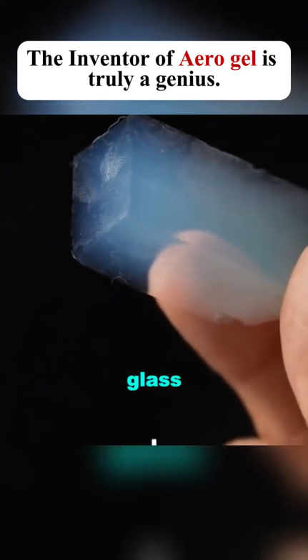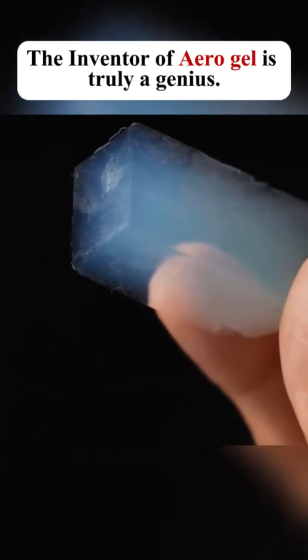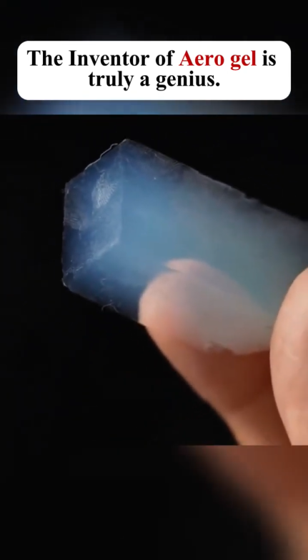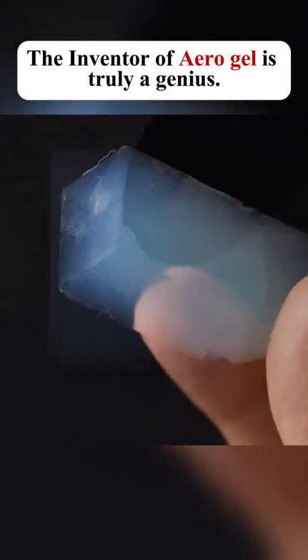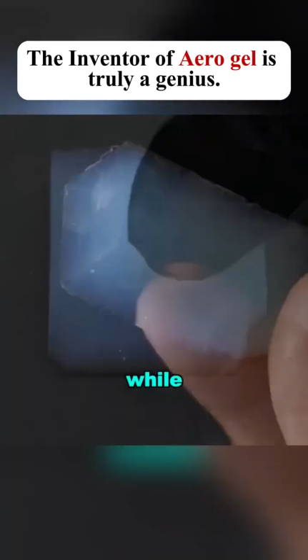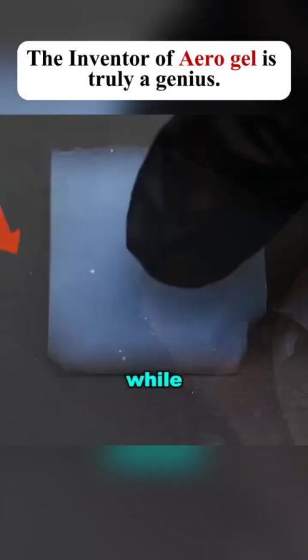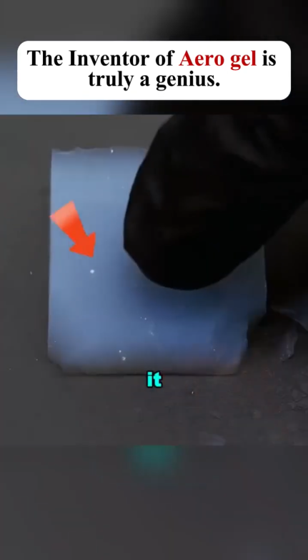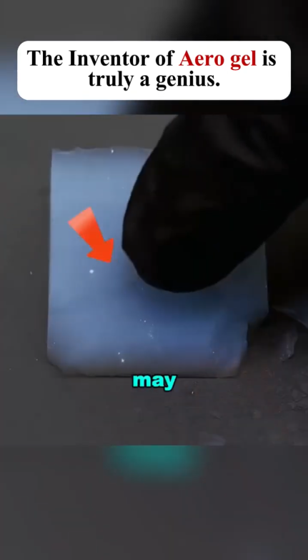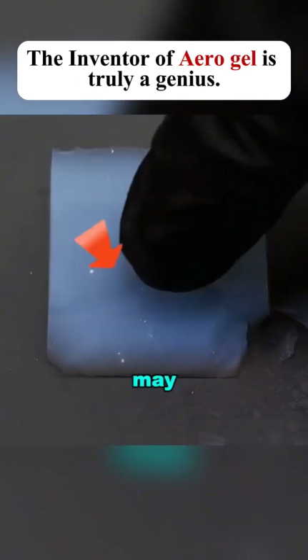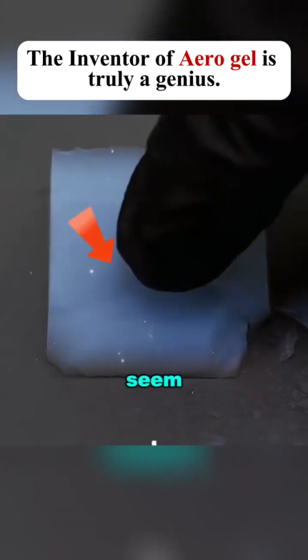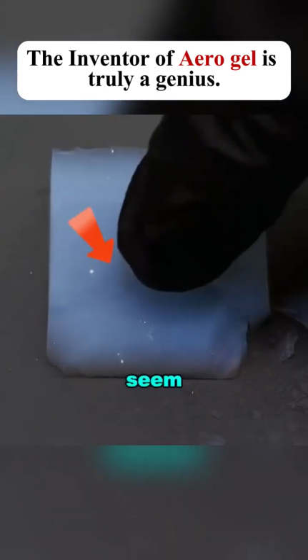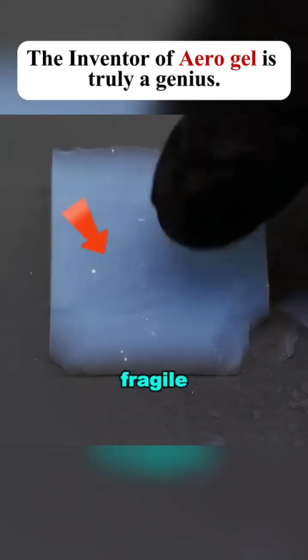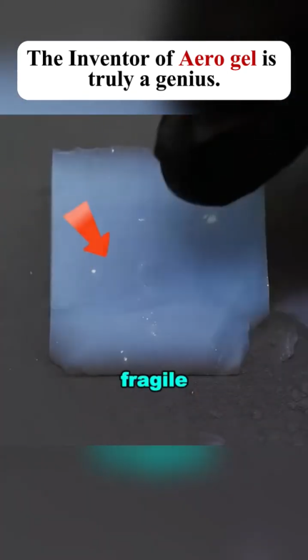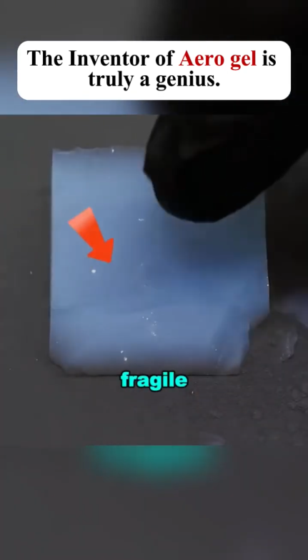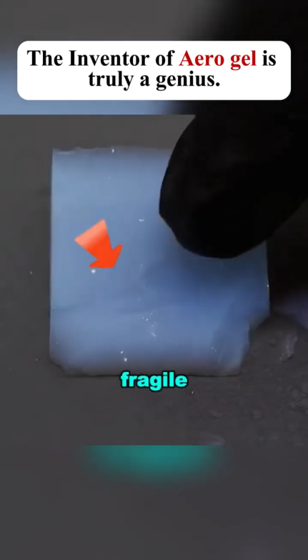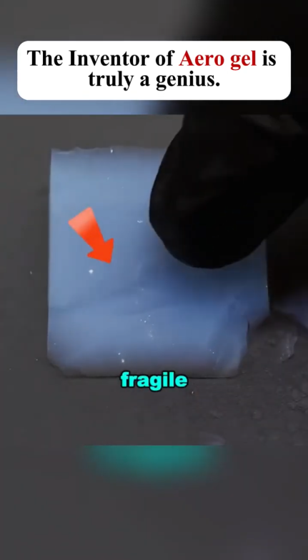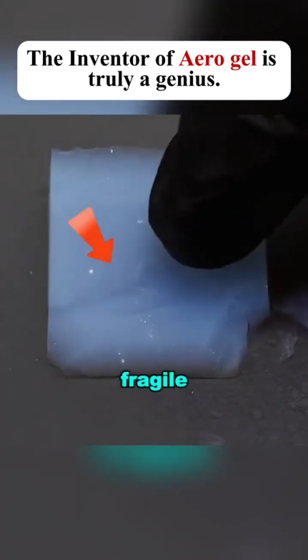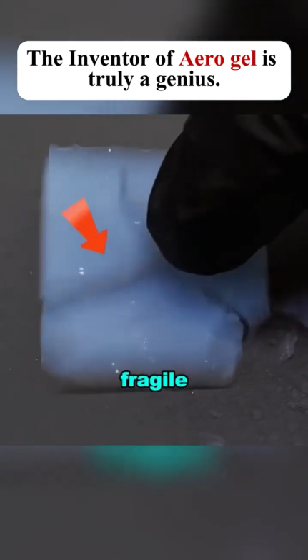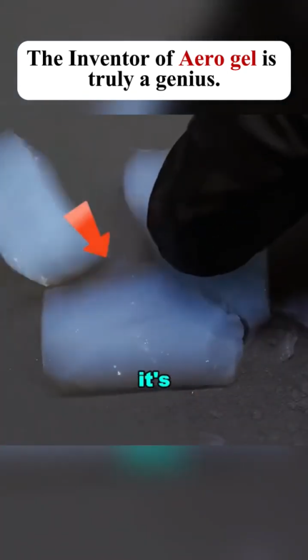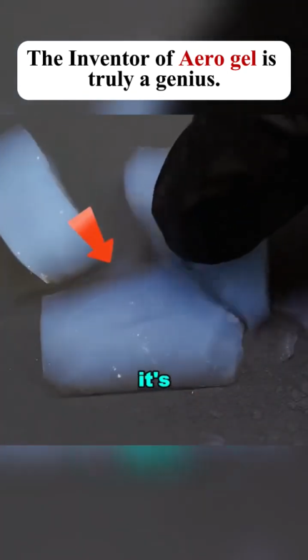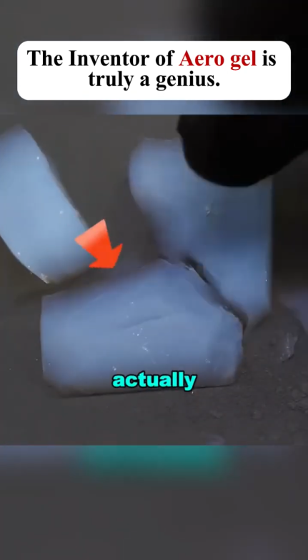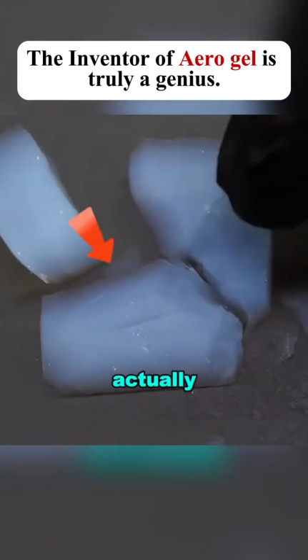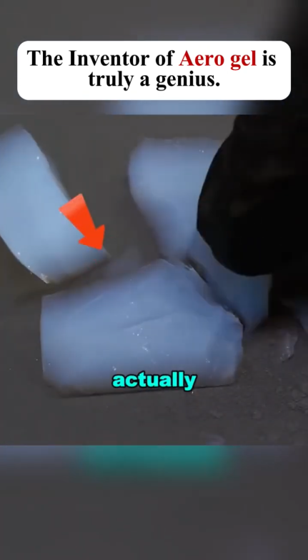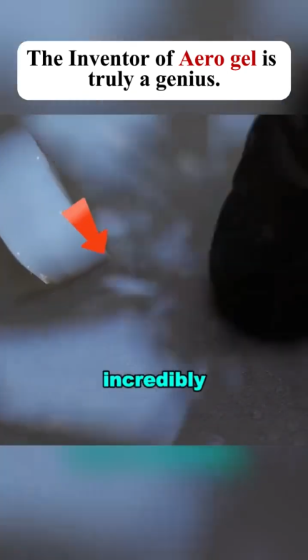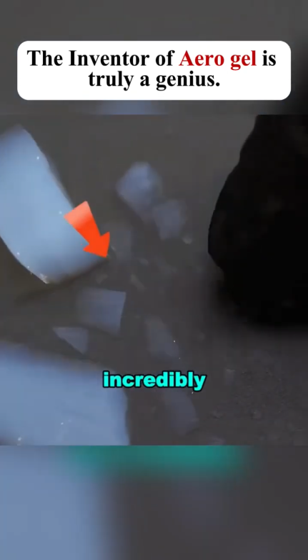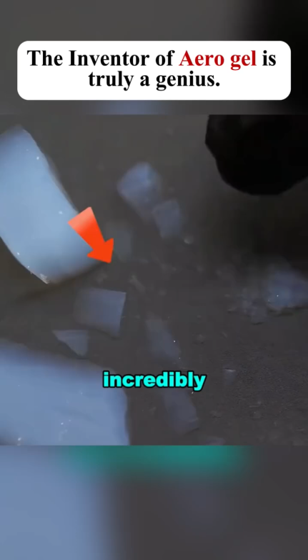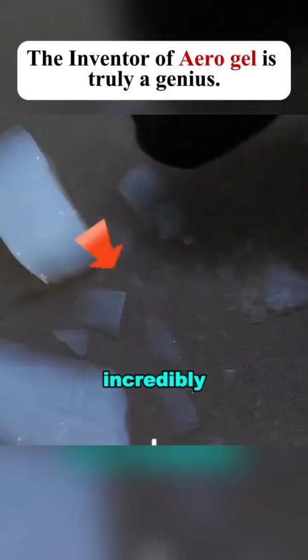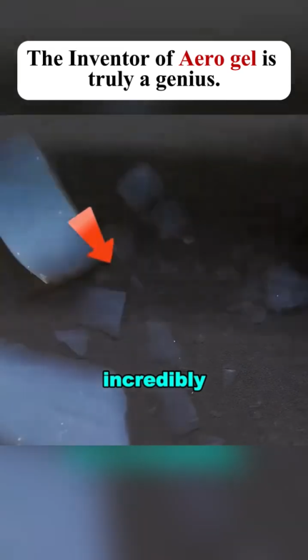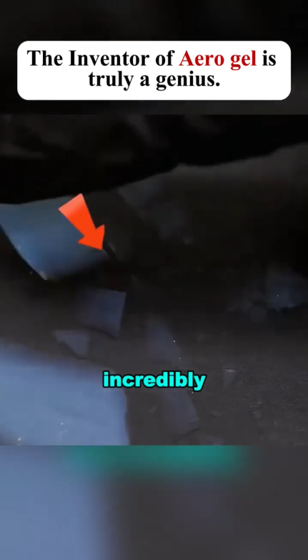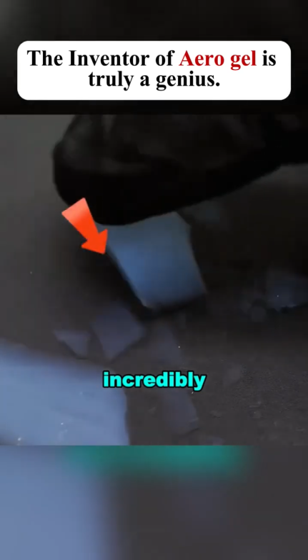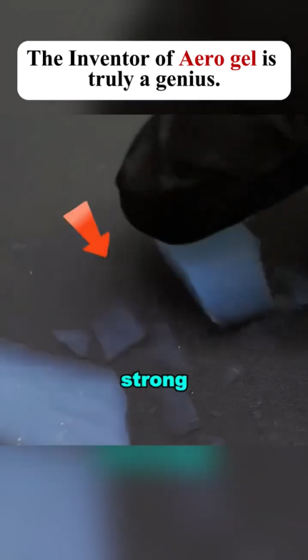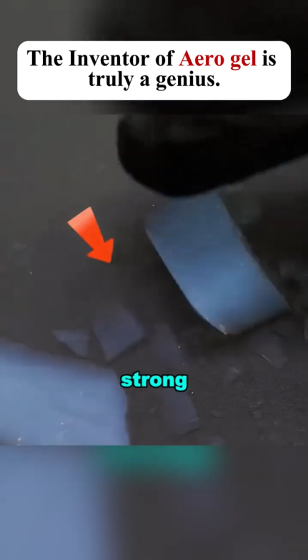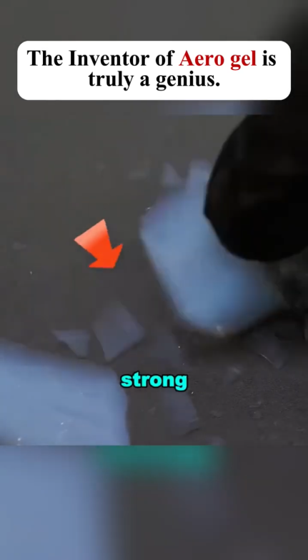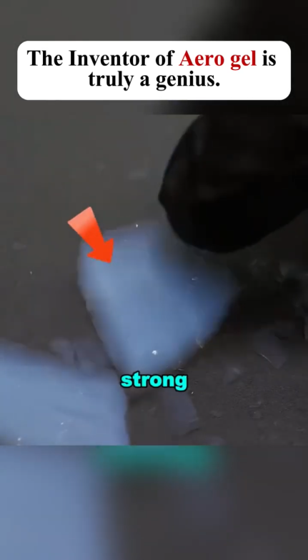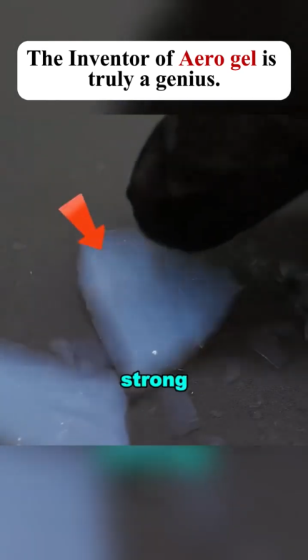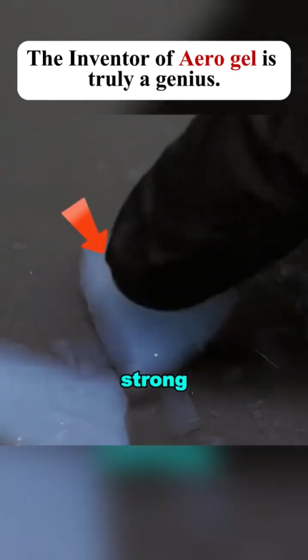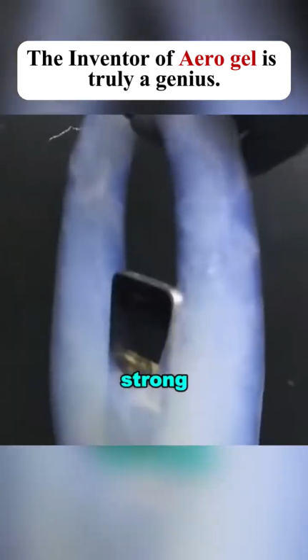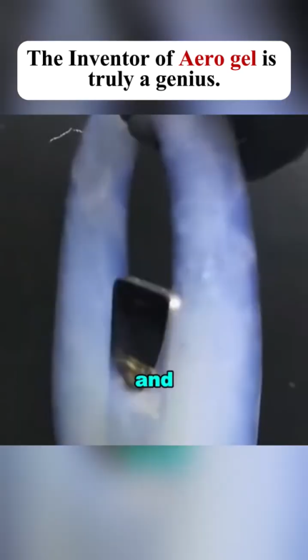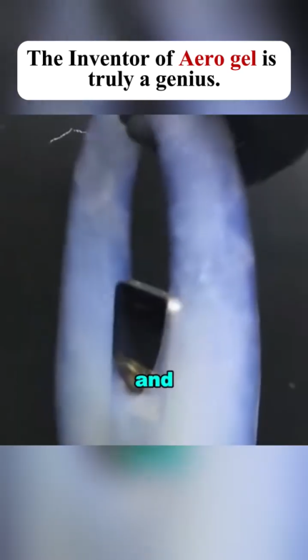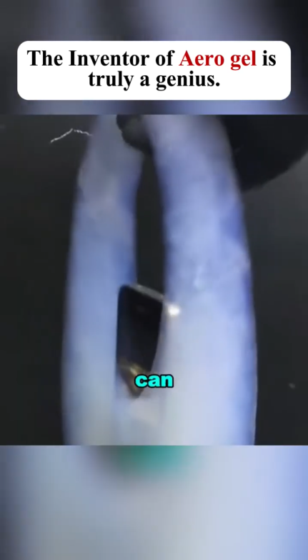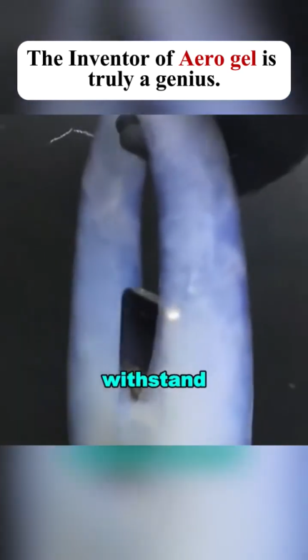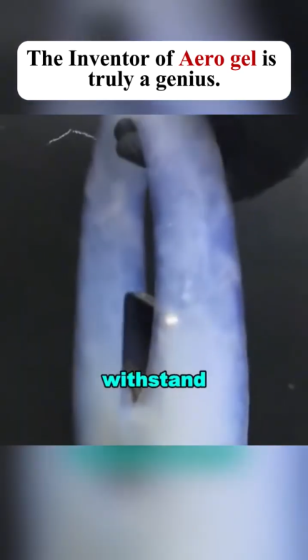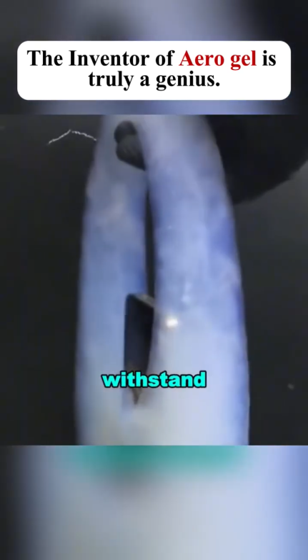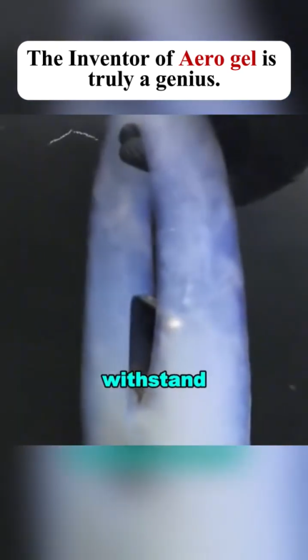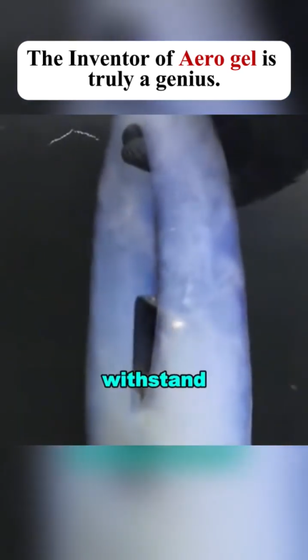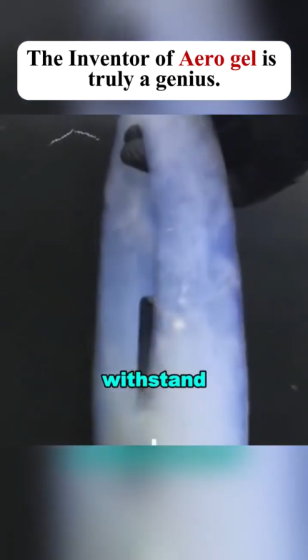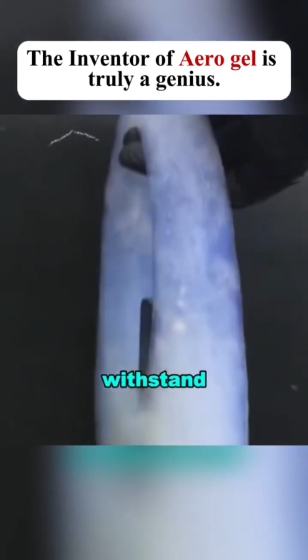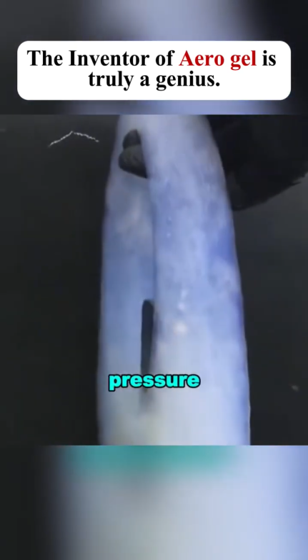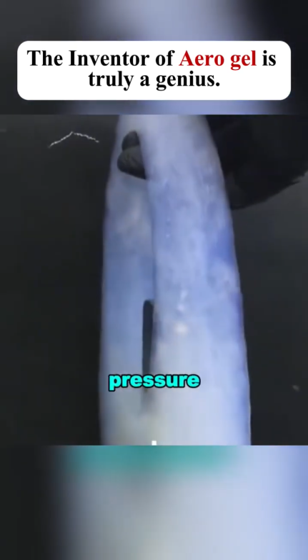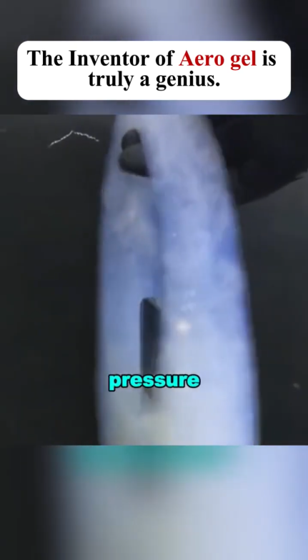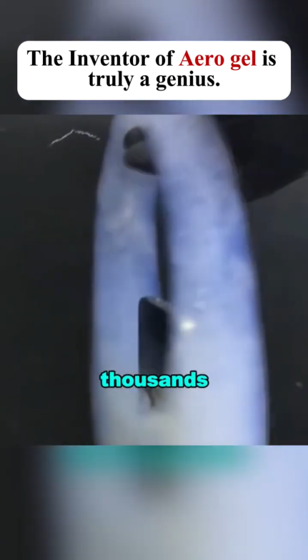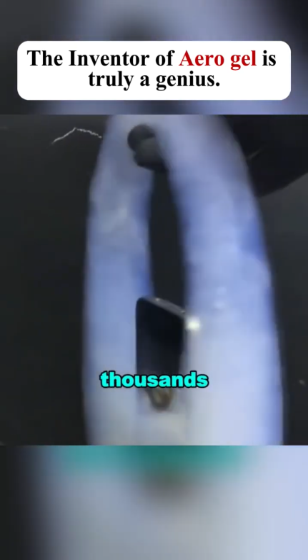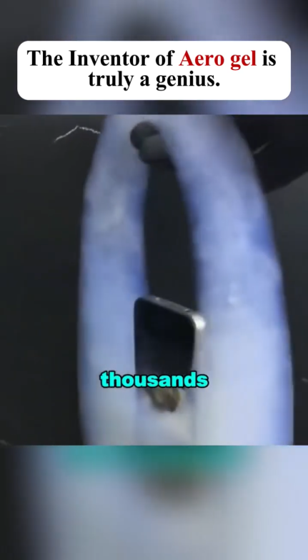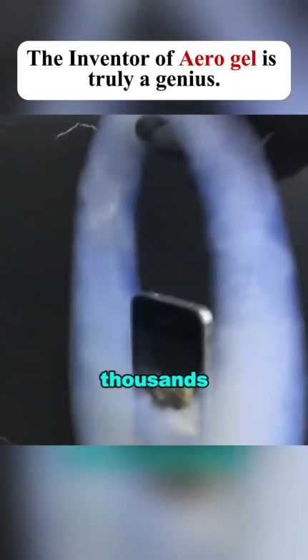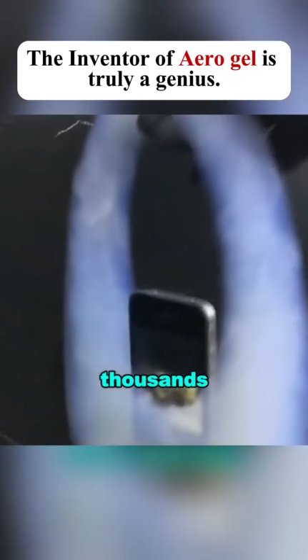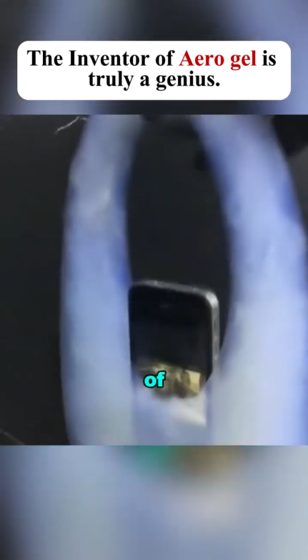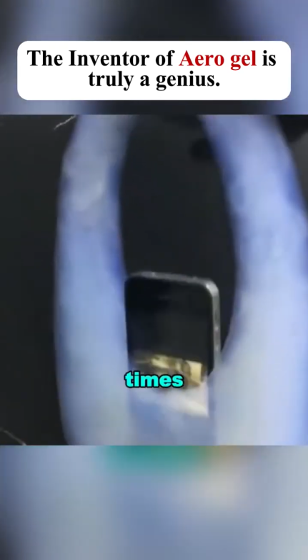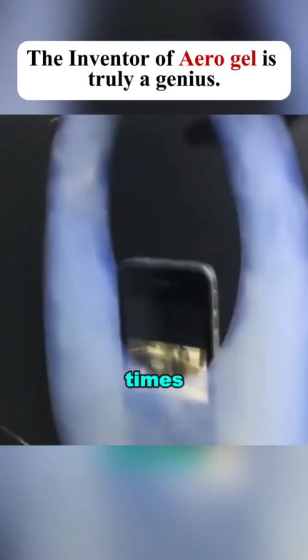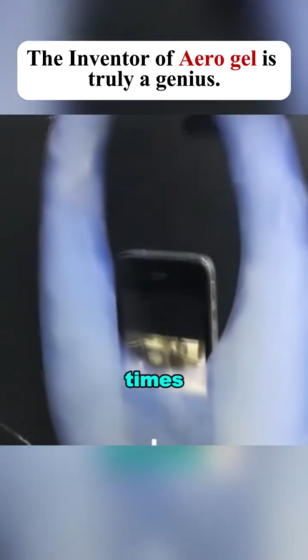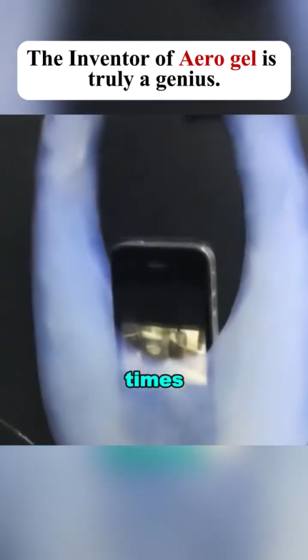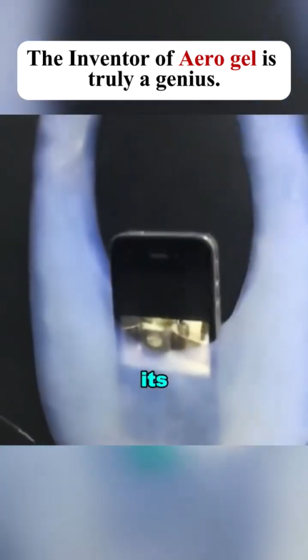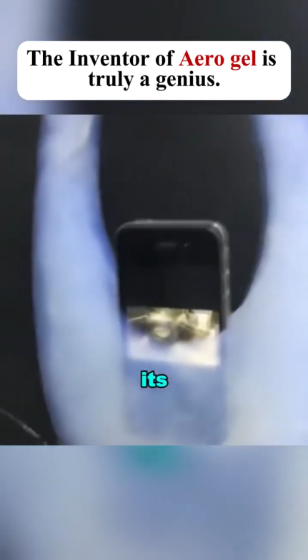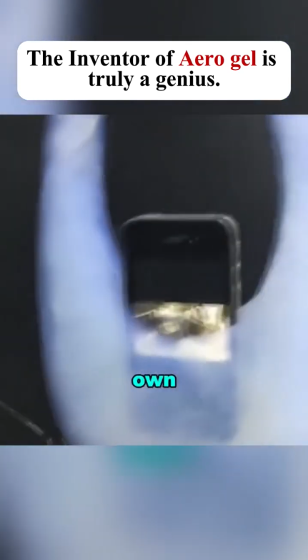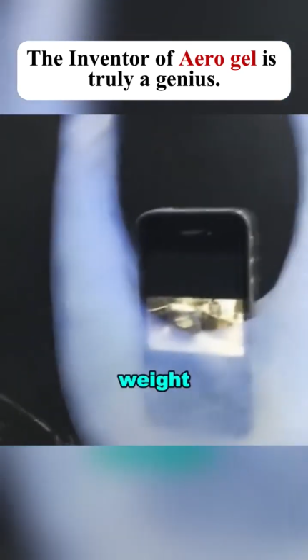While it may seem fragile, it's actually incredibly strong and can withstand pressure thousands of times its own weight.